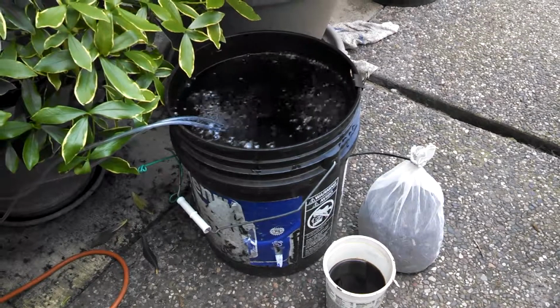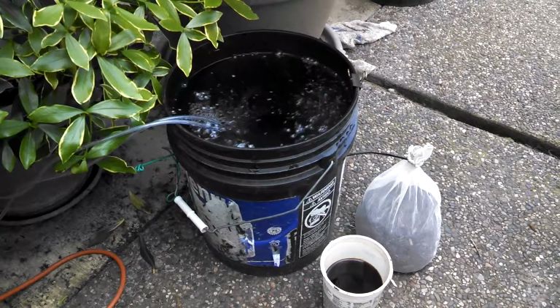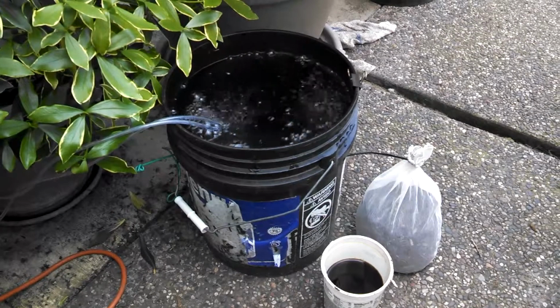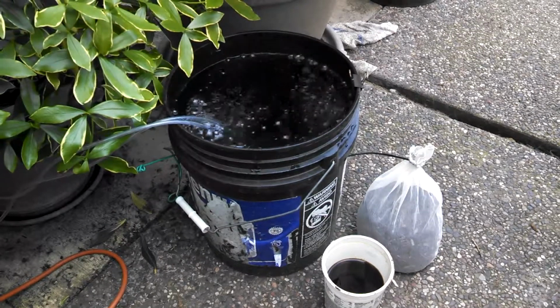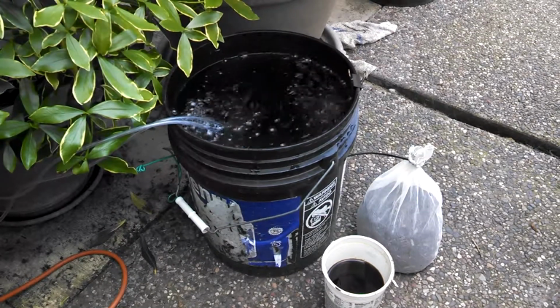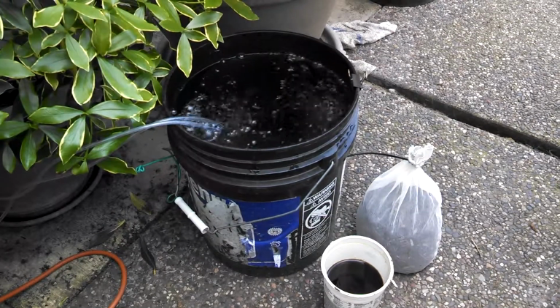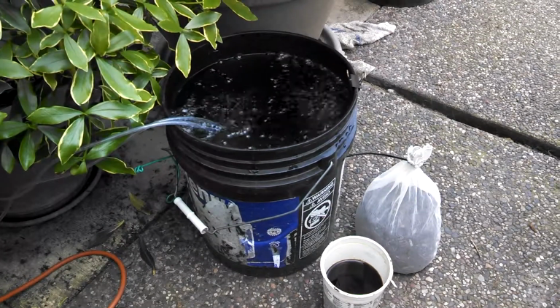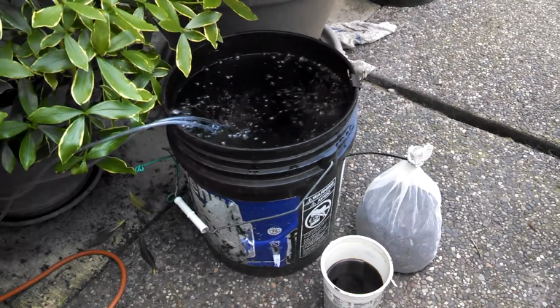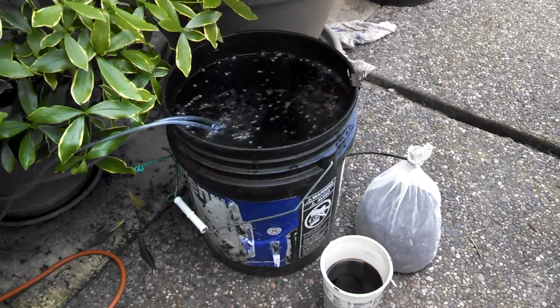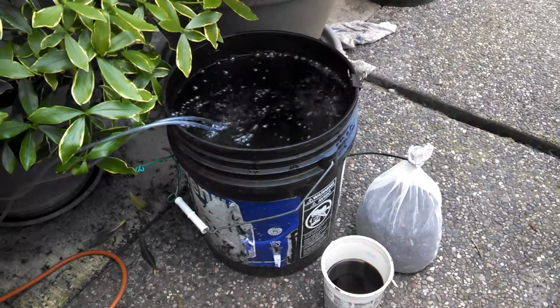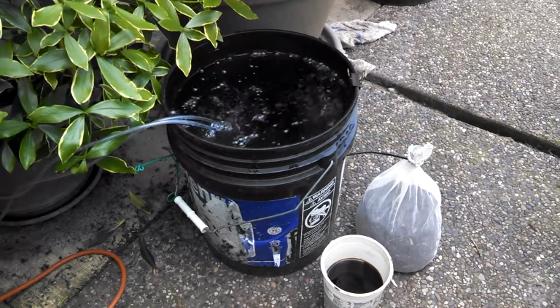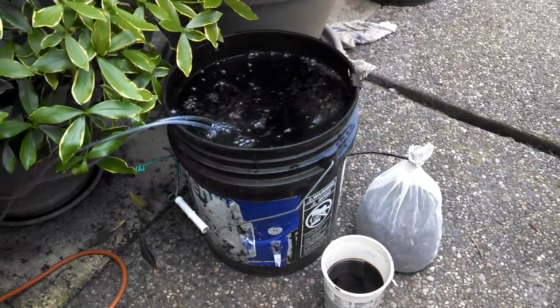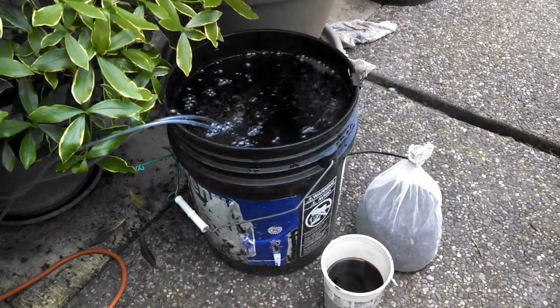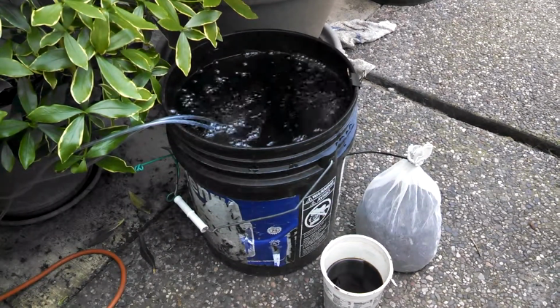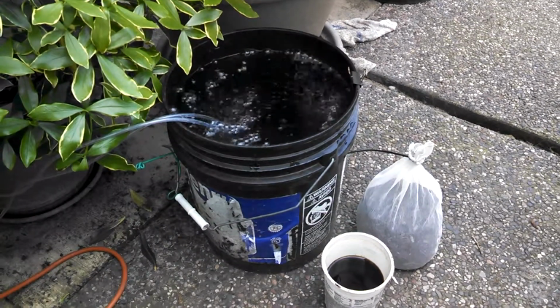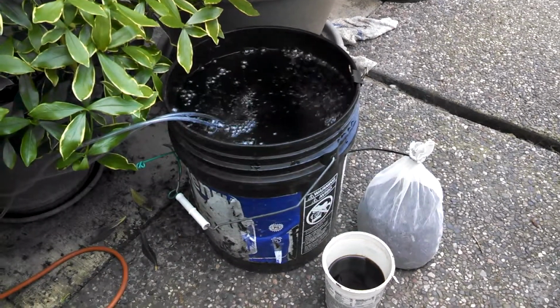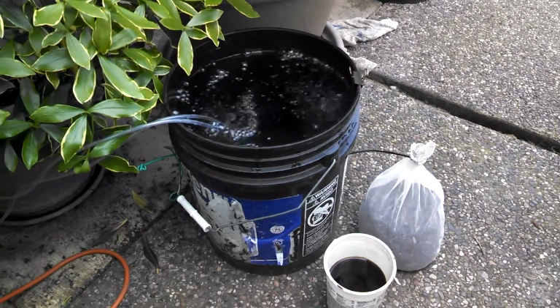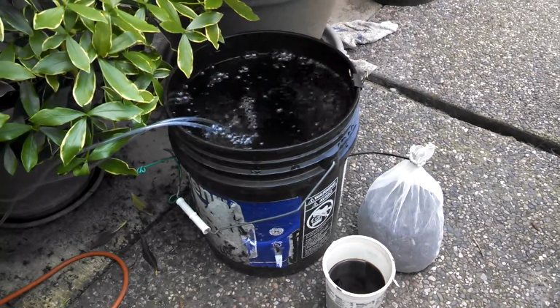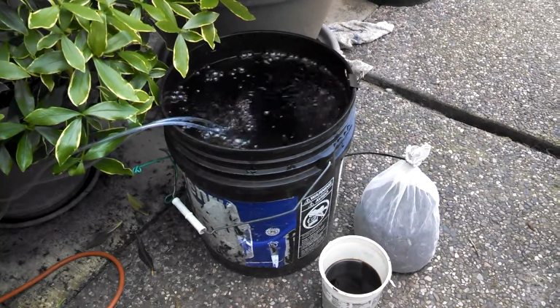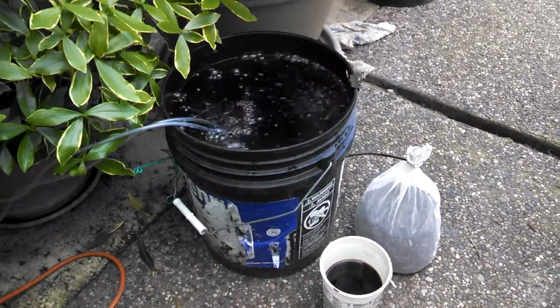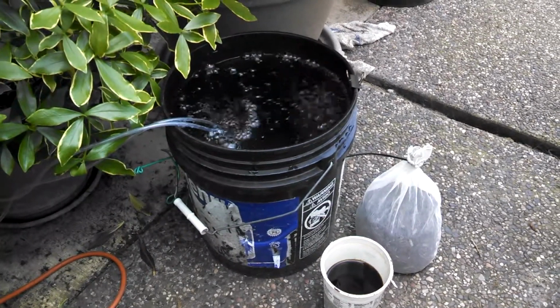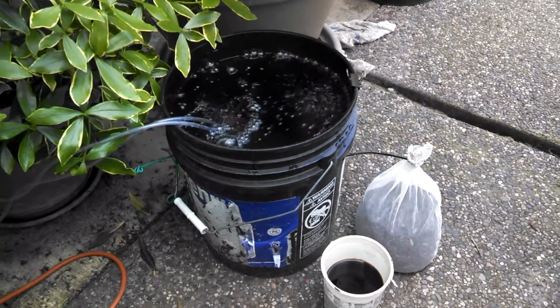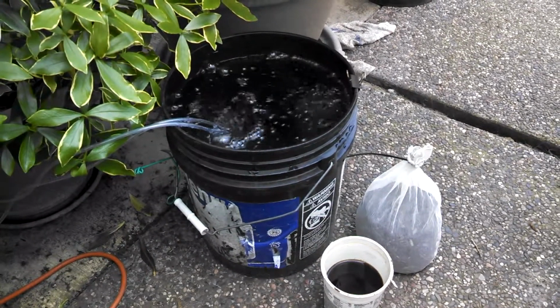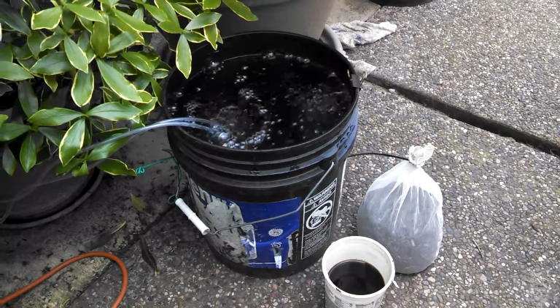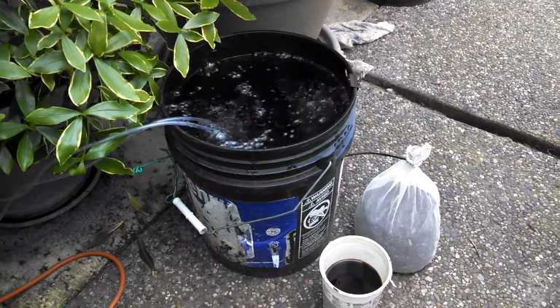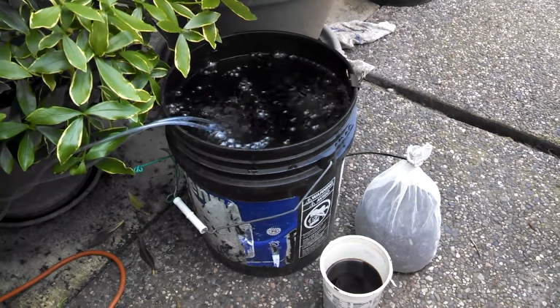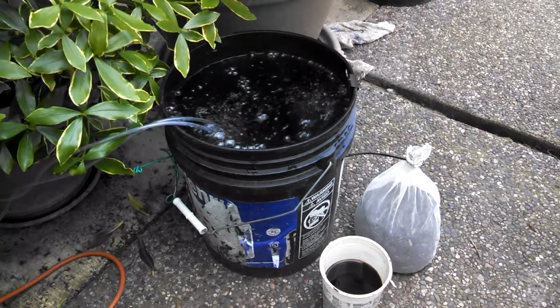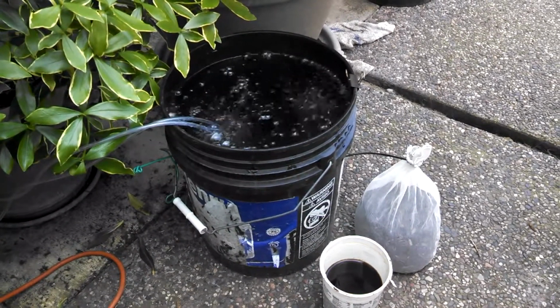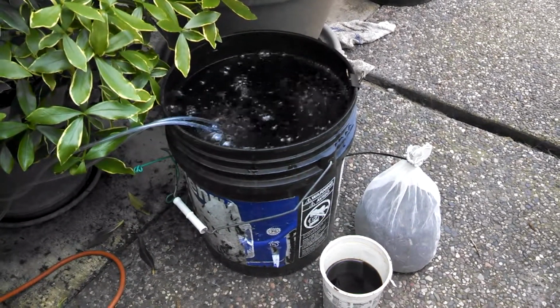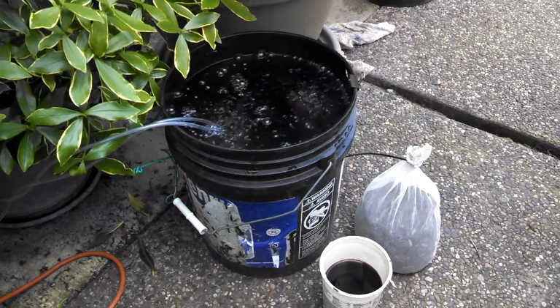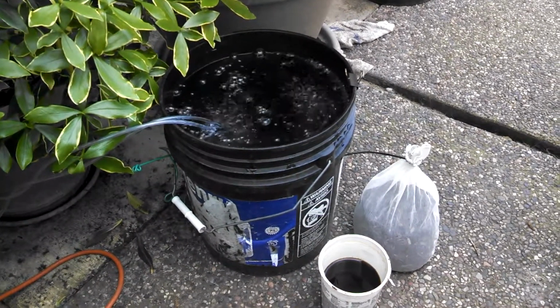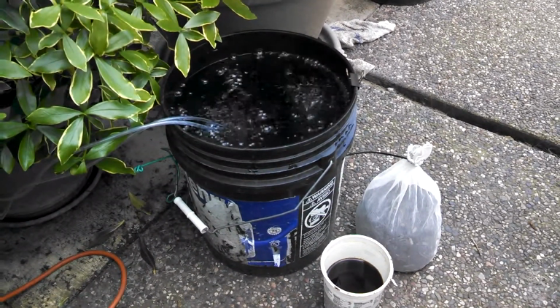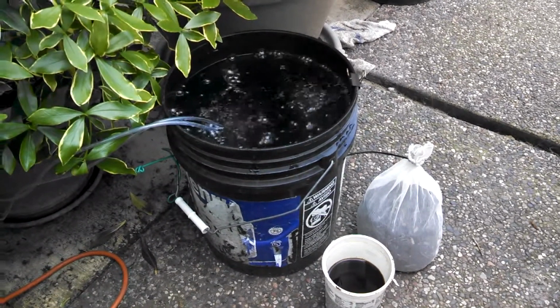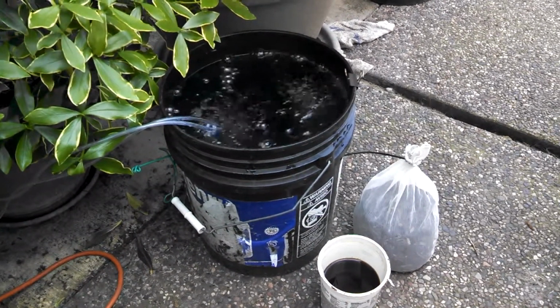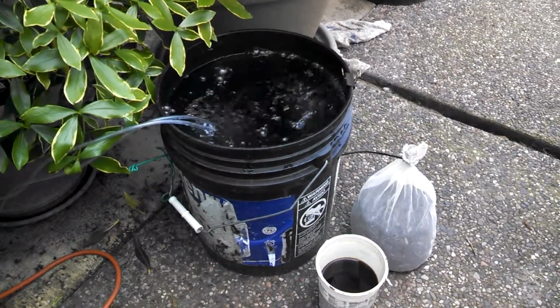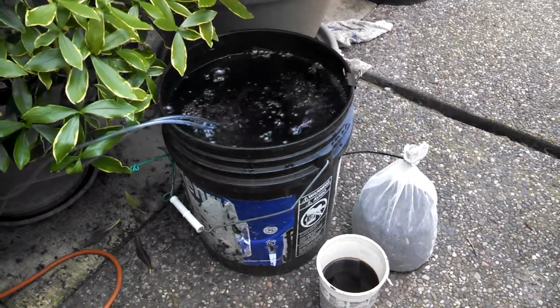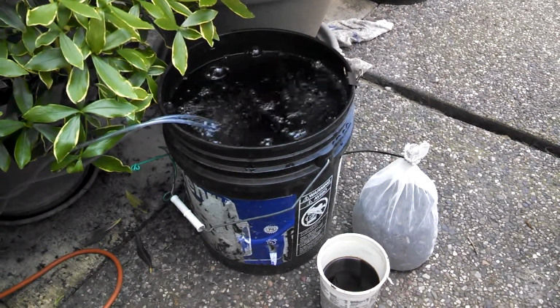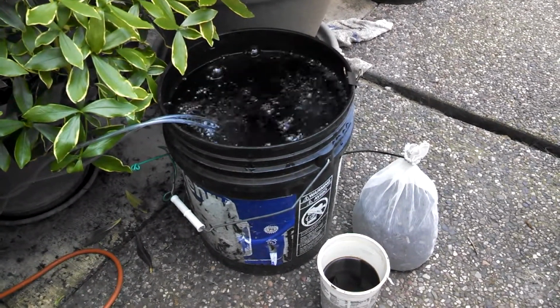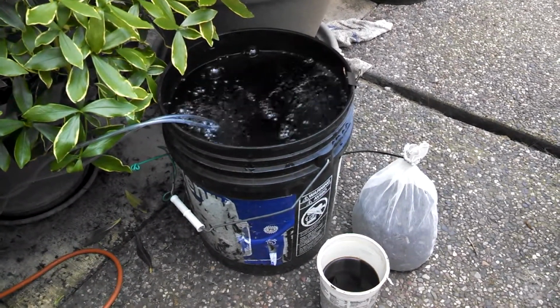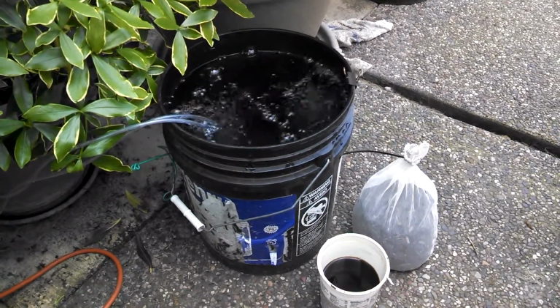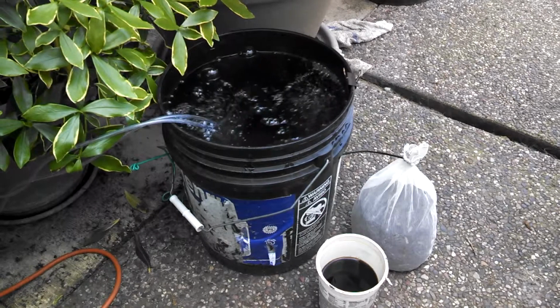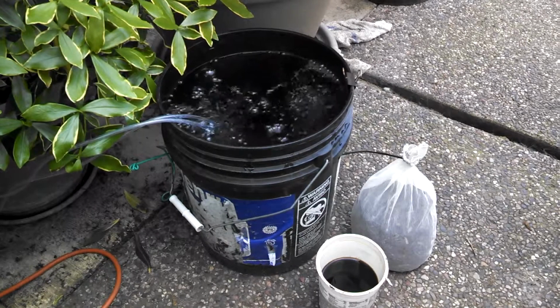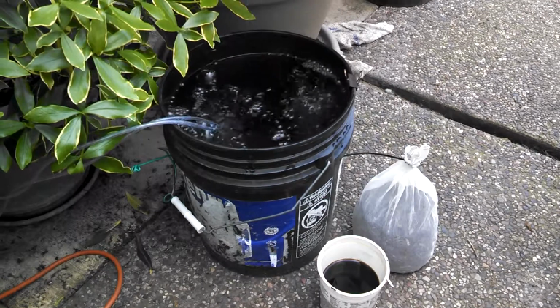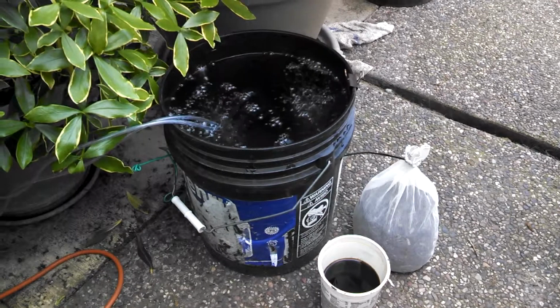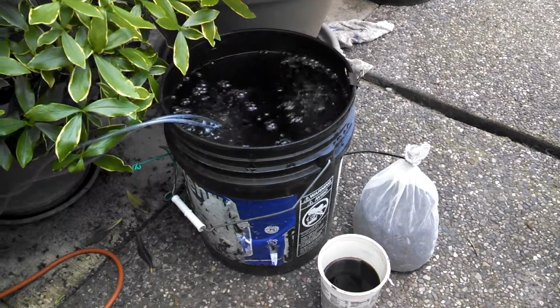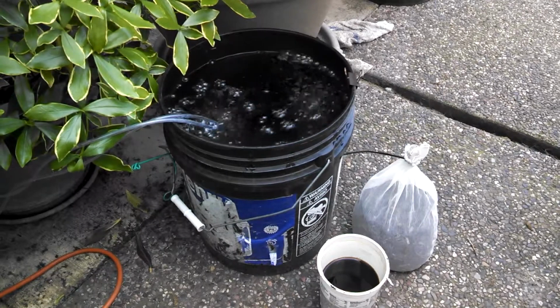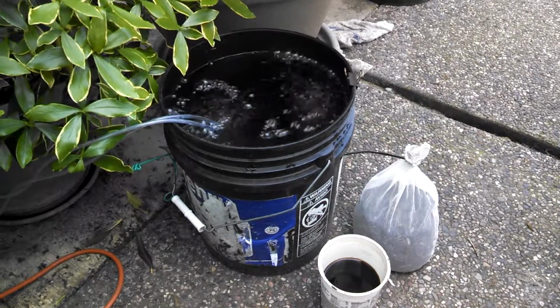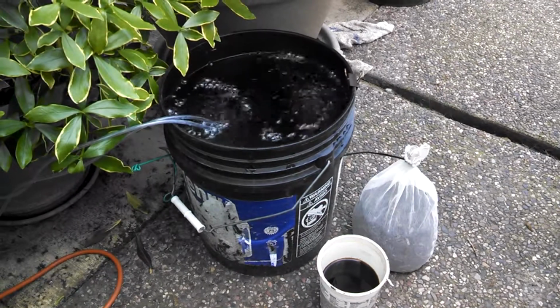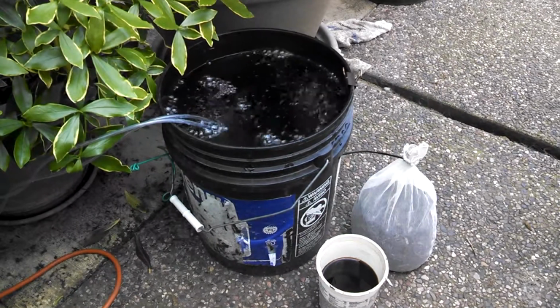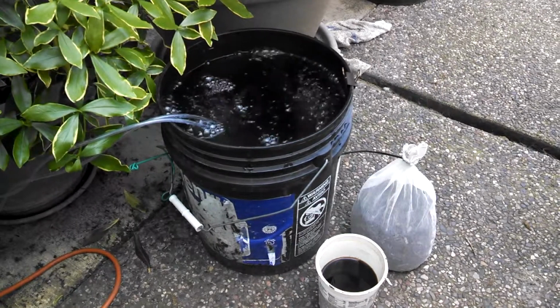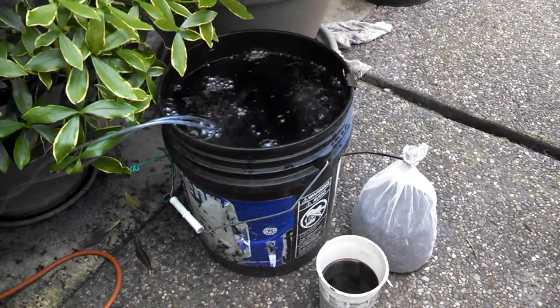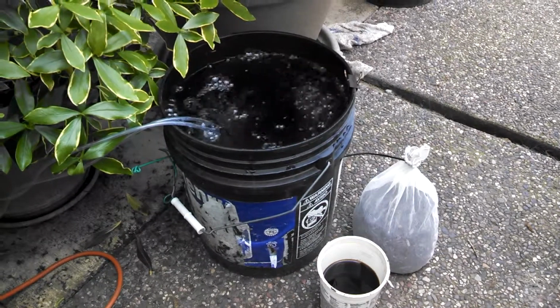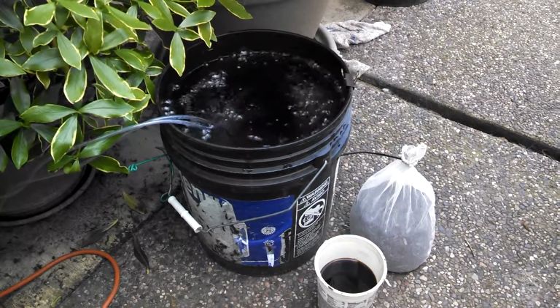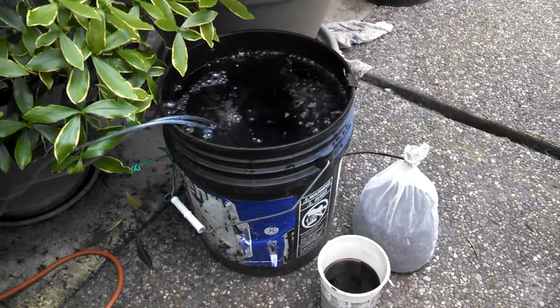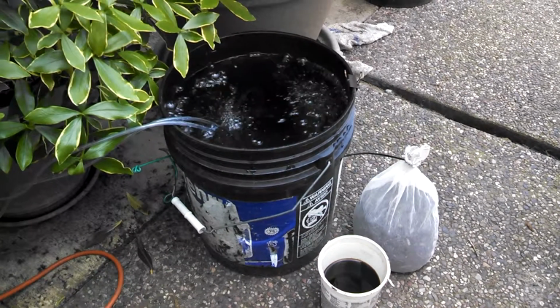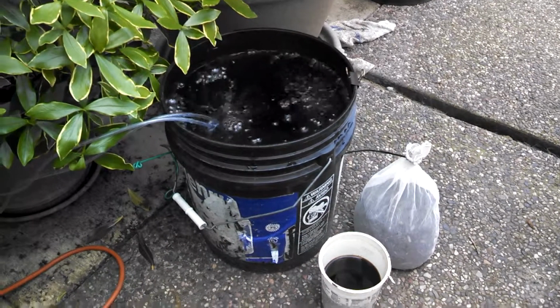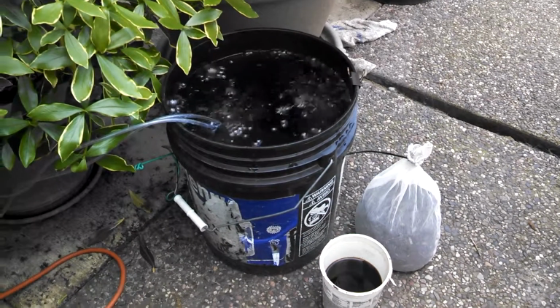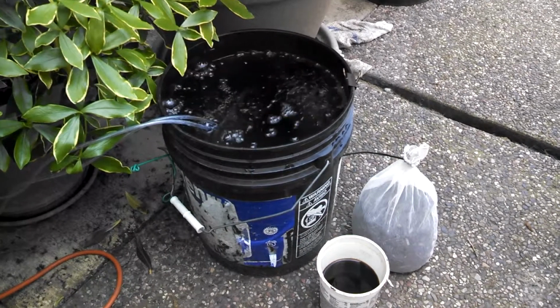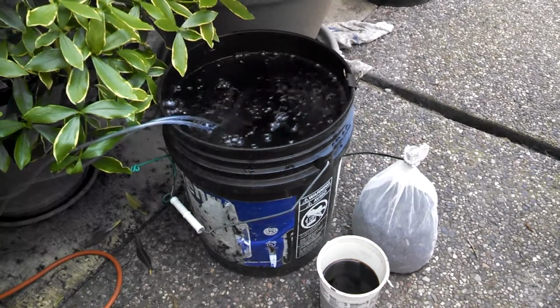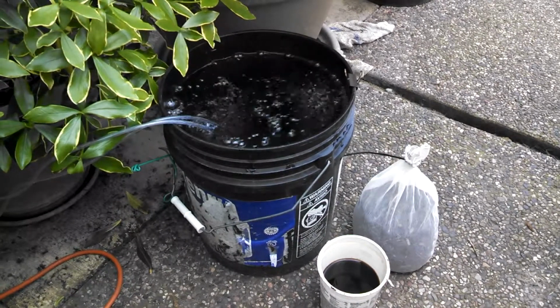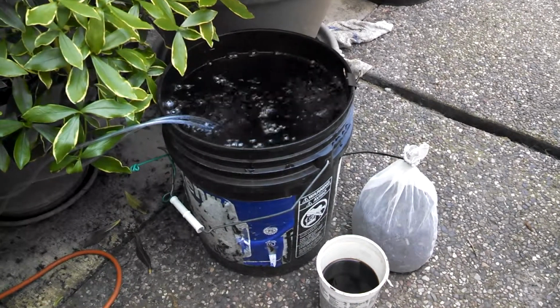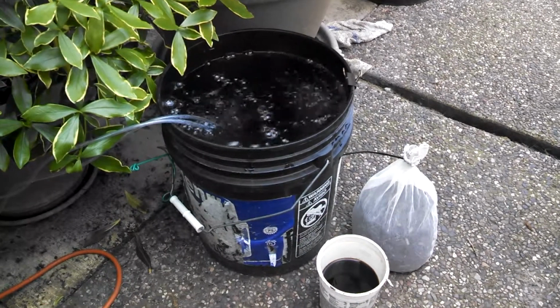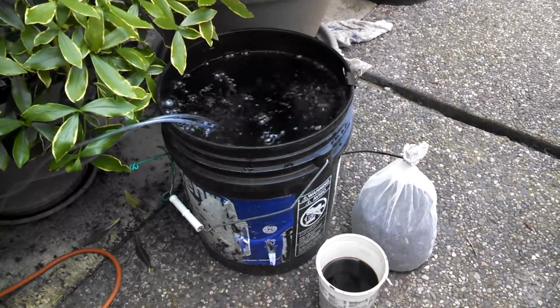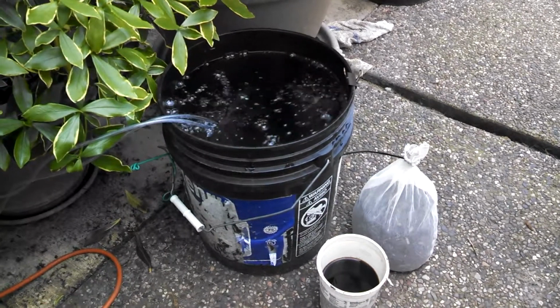Hey guys, Mr. B here. Just going to do a little how-to, or how I do, compost tea.